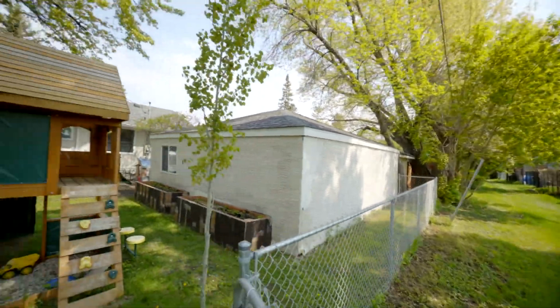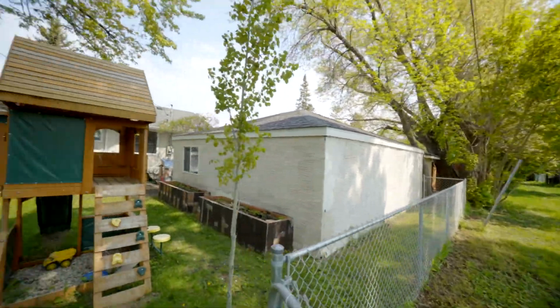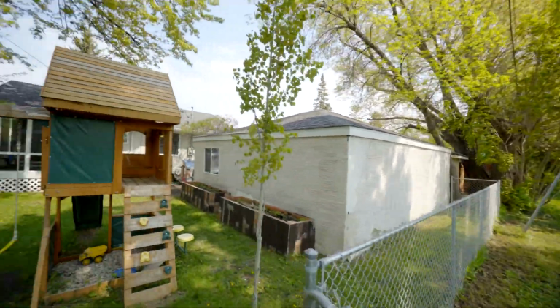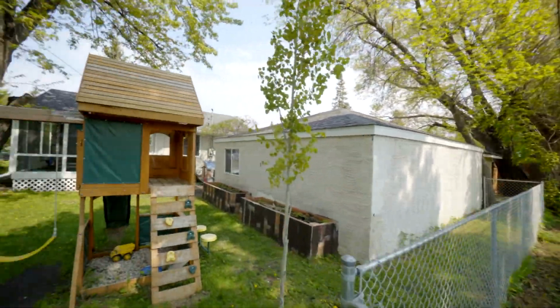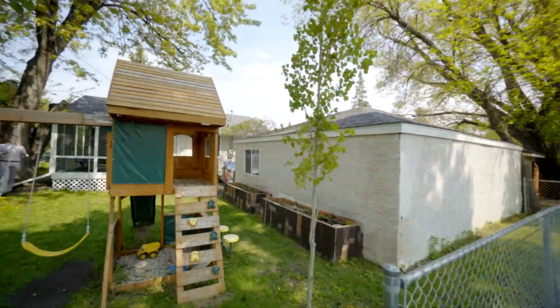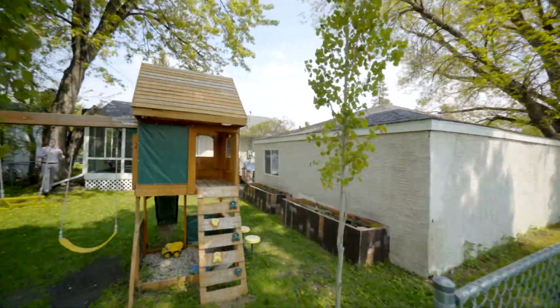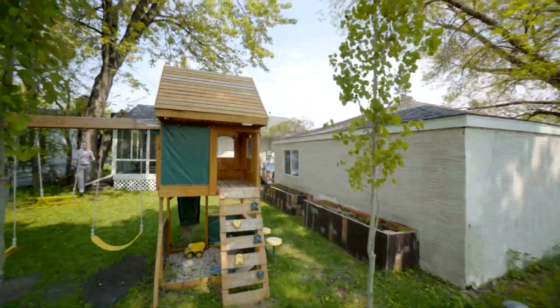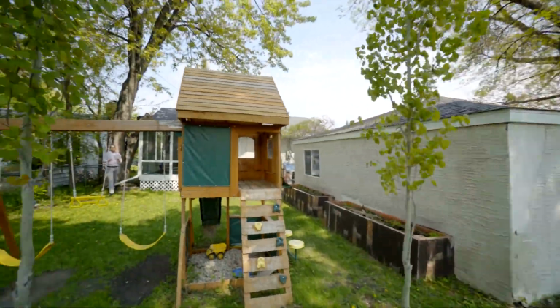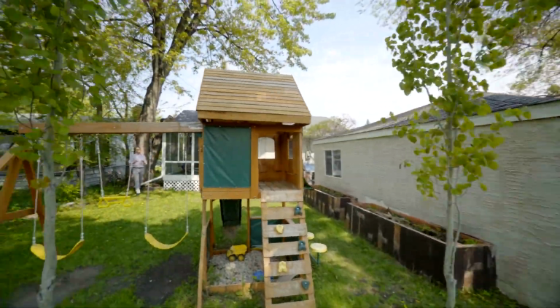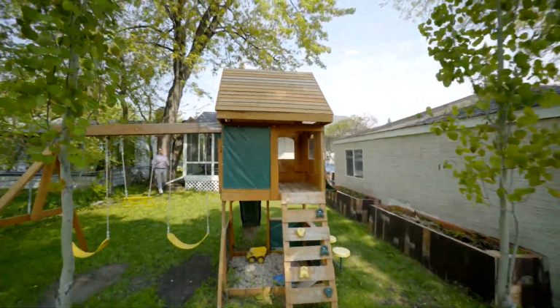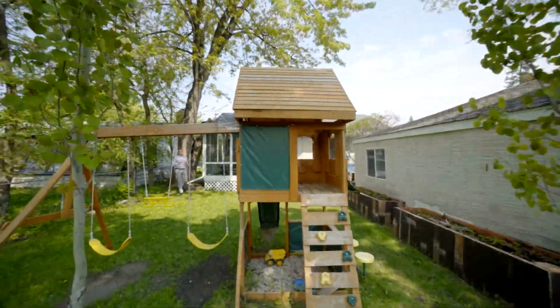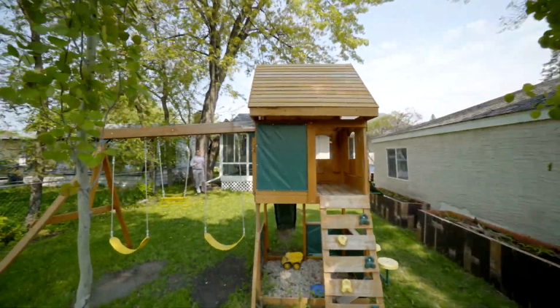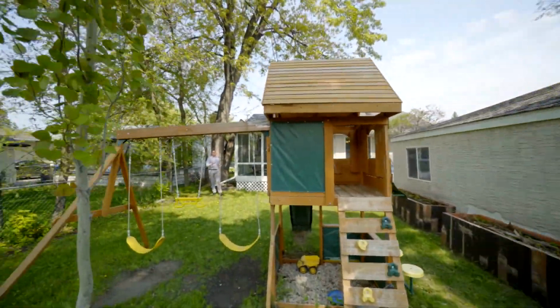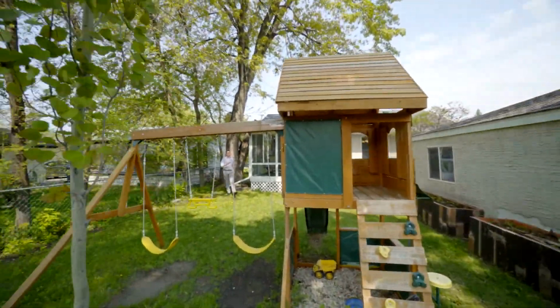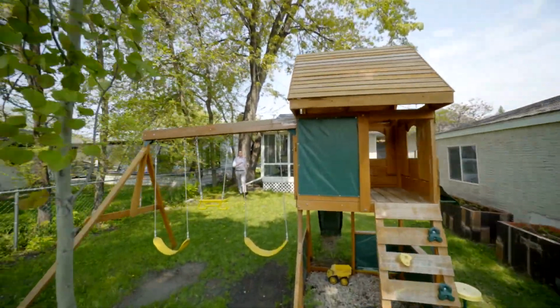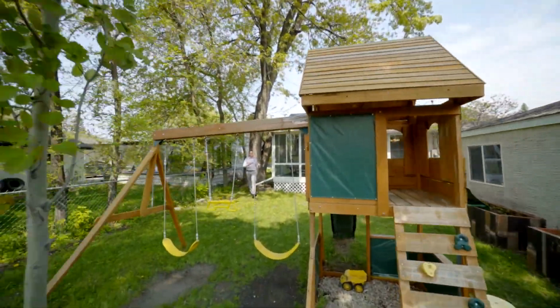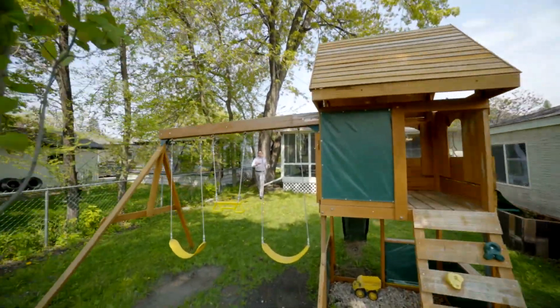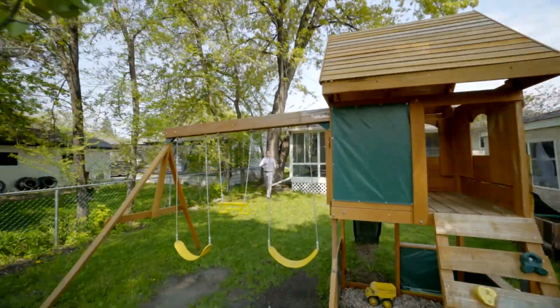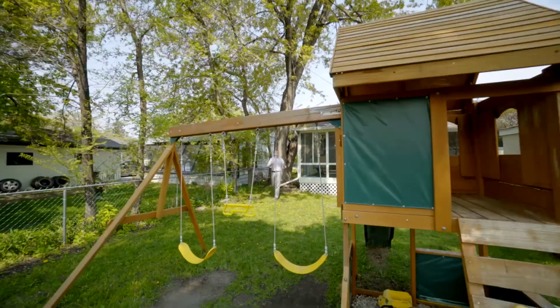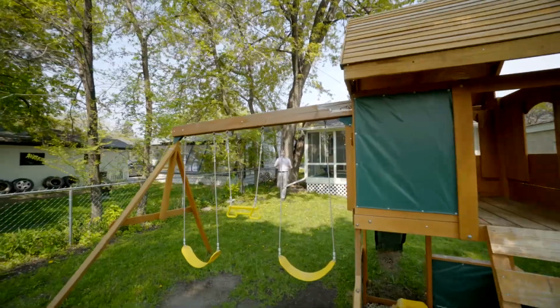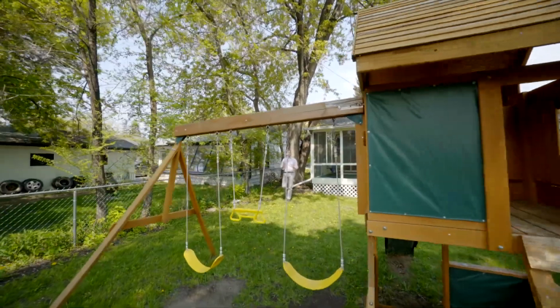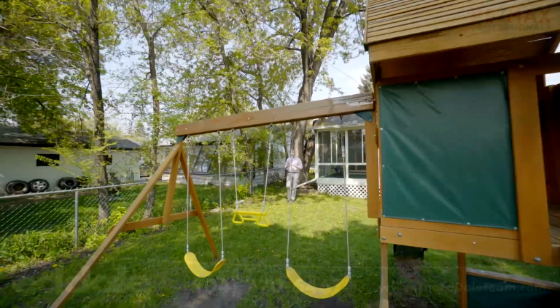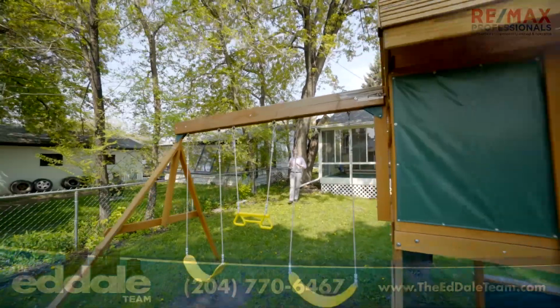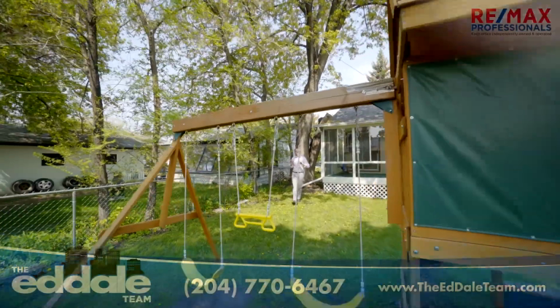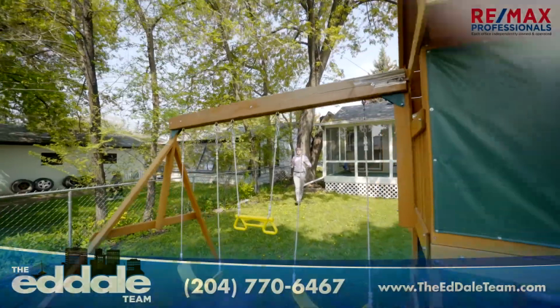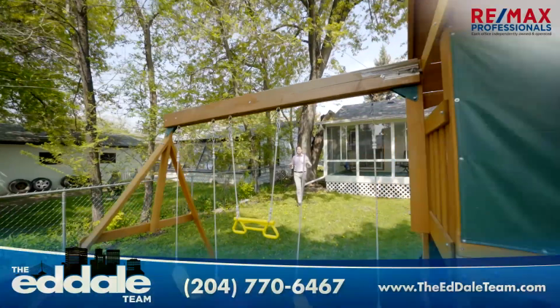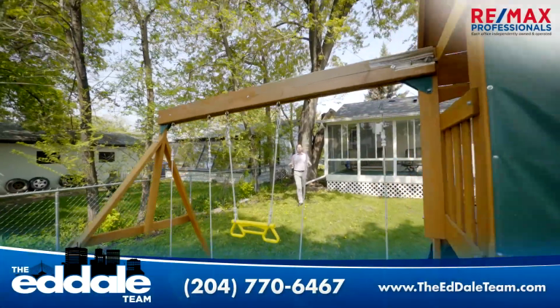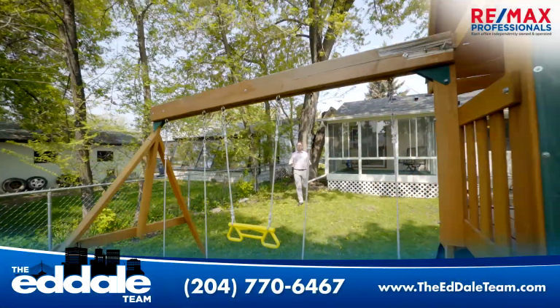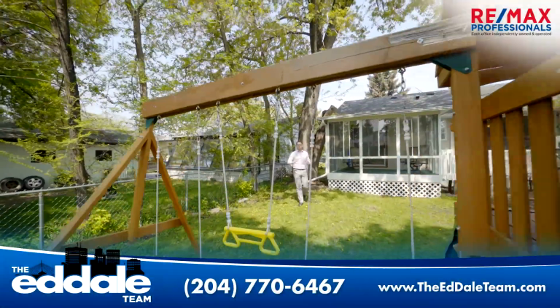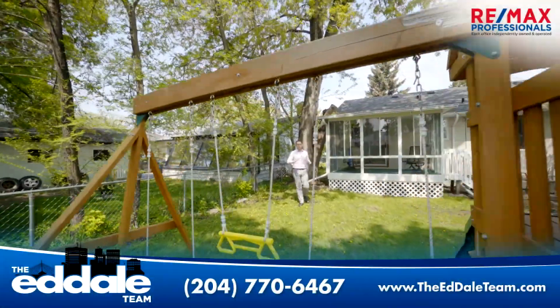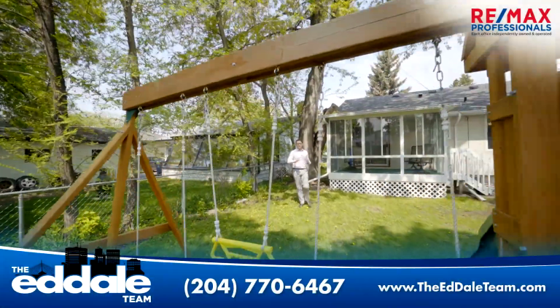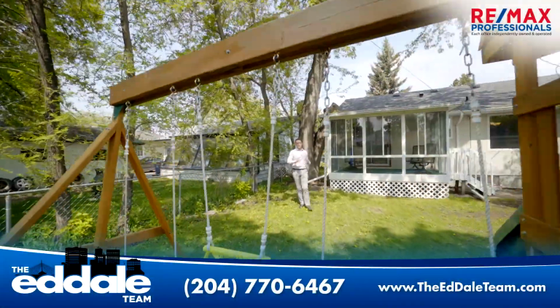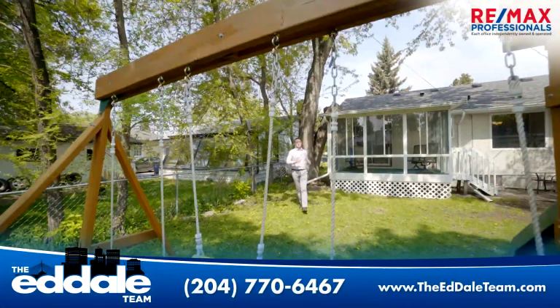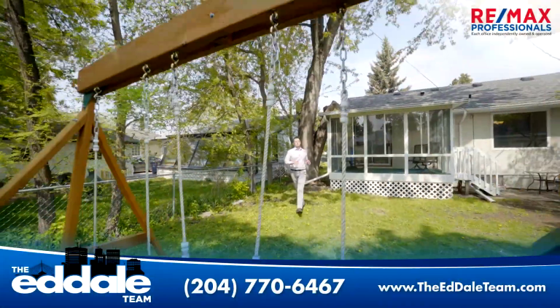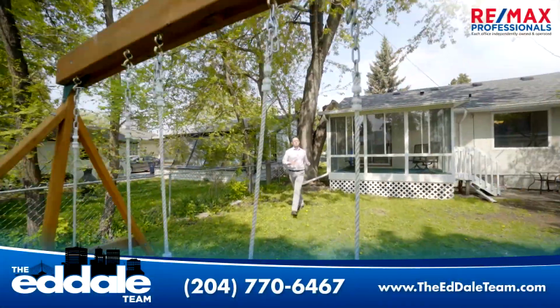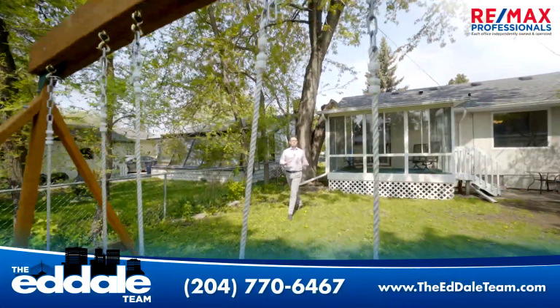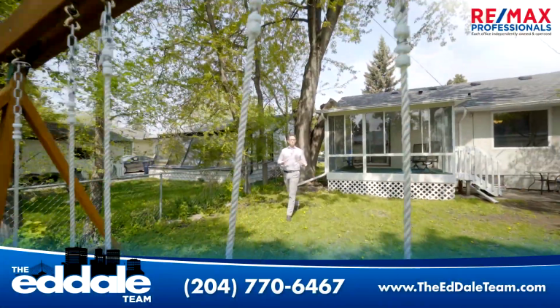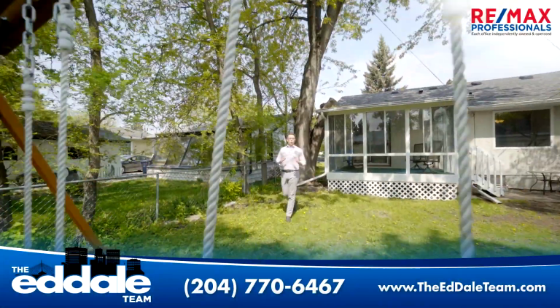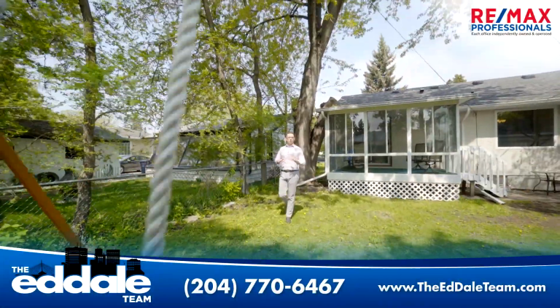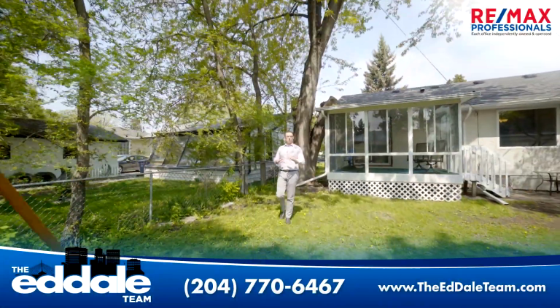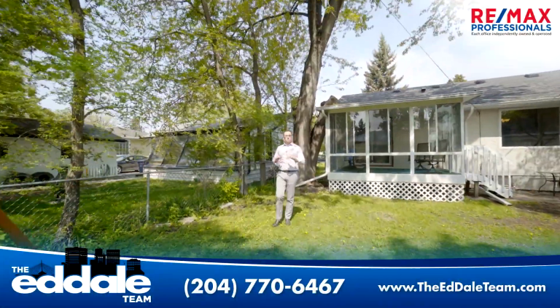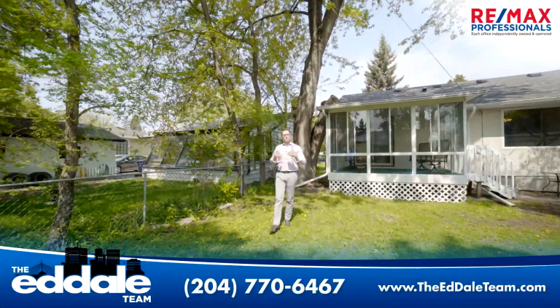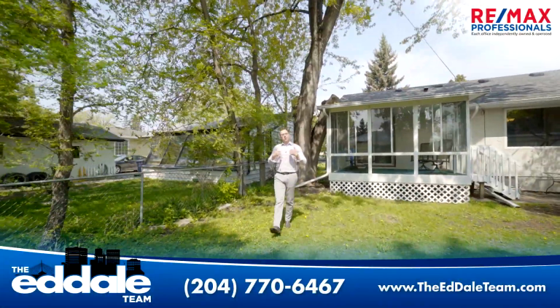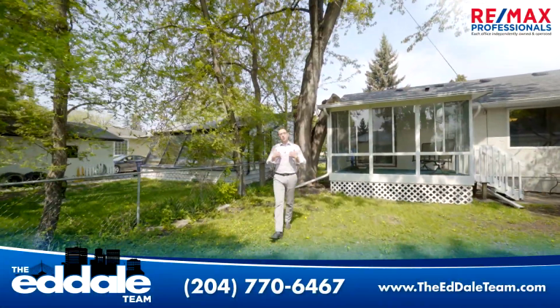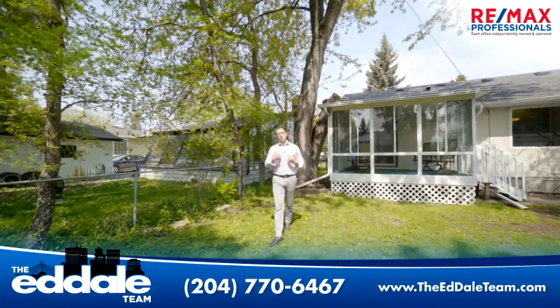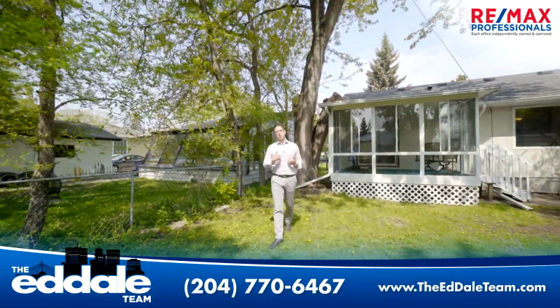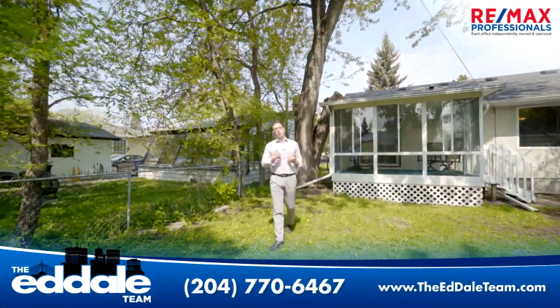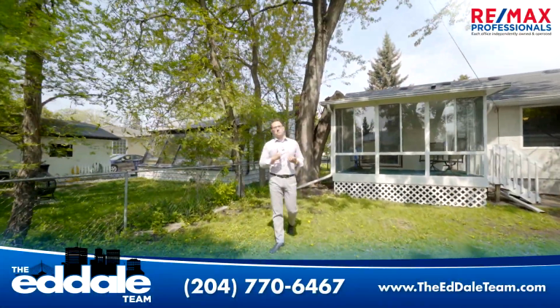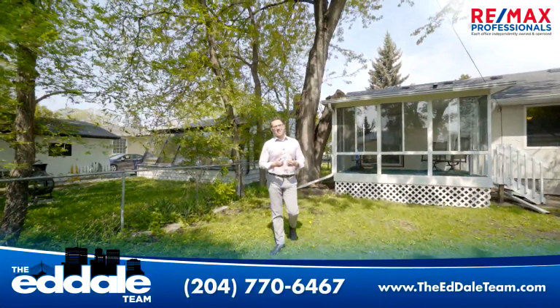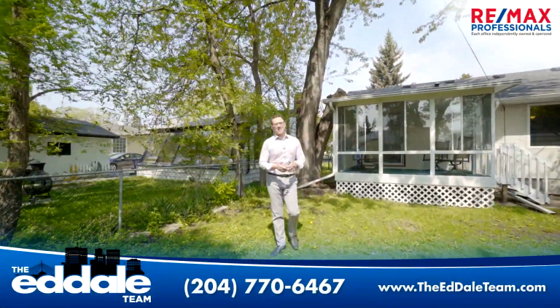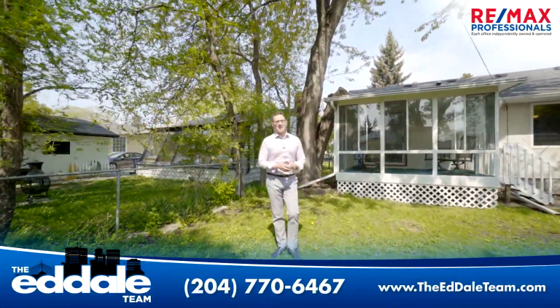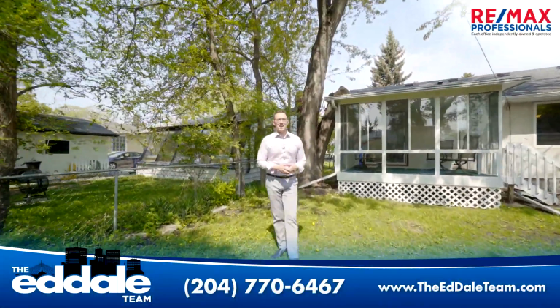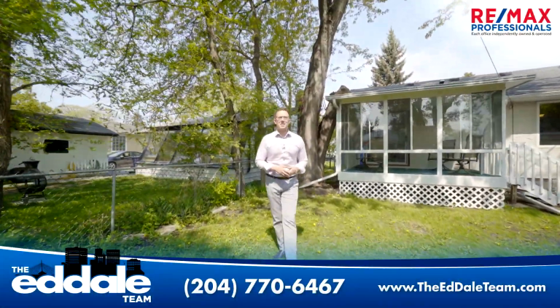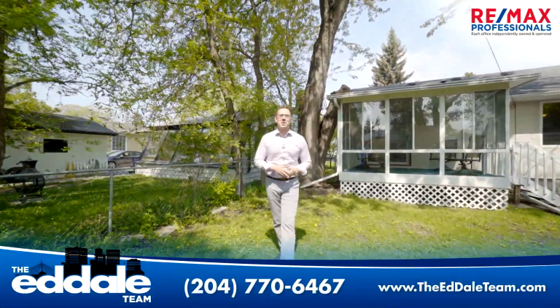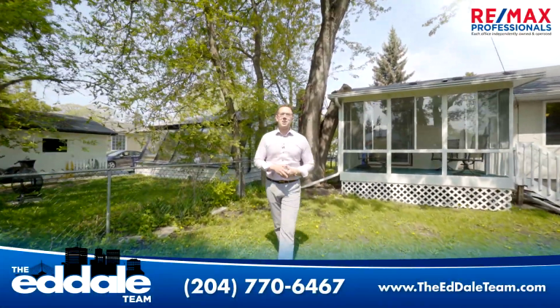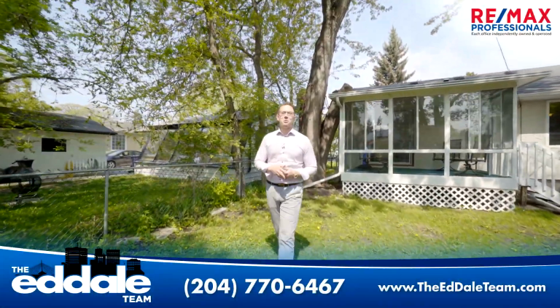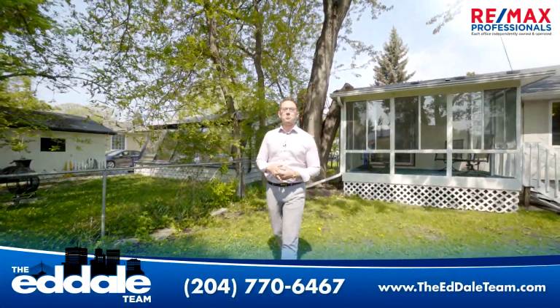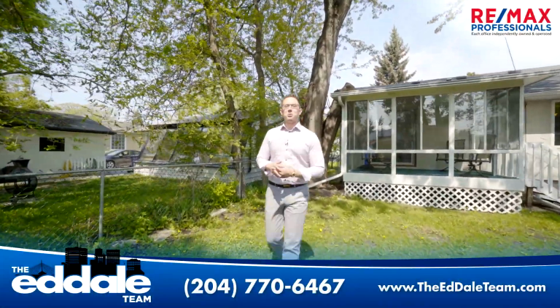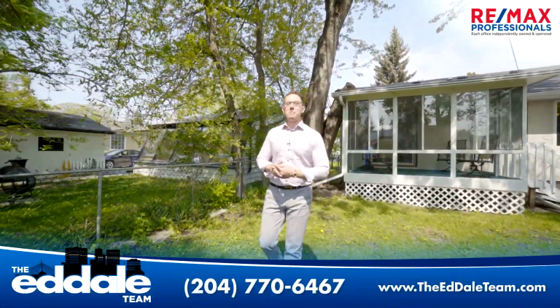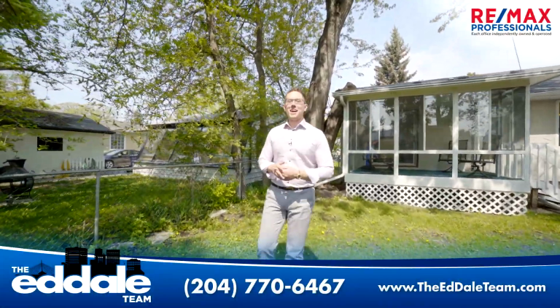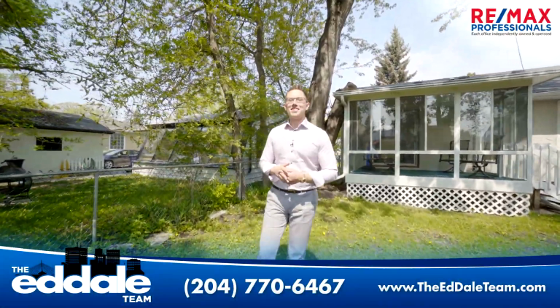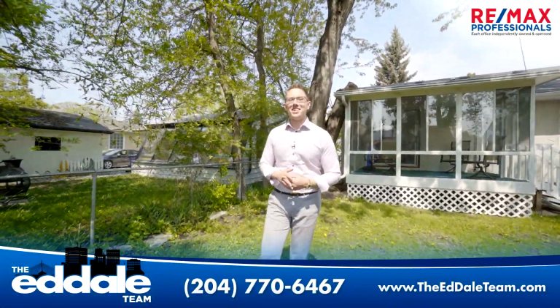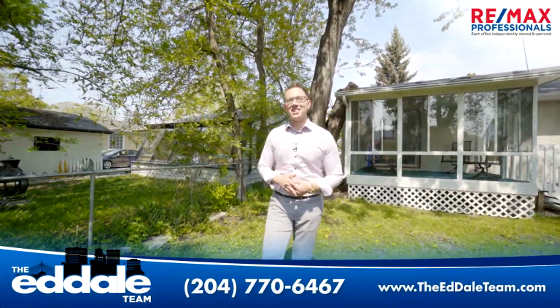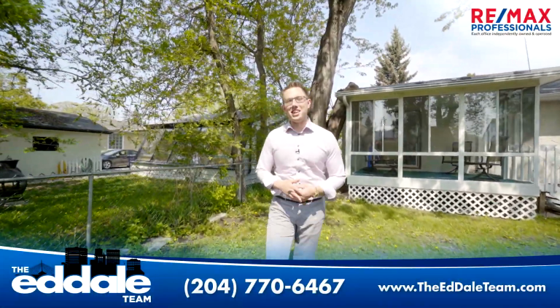Well, that's it for 66 Fletcher. If you have any more questions about this property, you can call me, Ed Dale with RE-MAX, anytime.